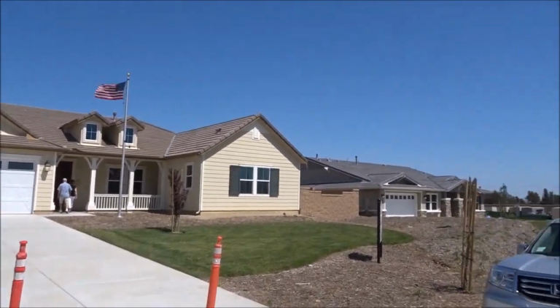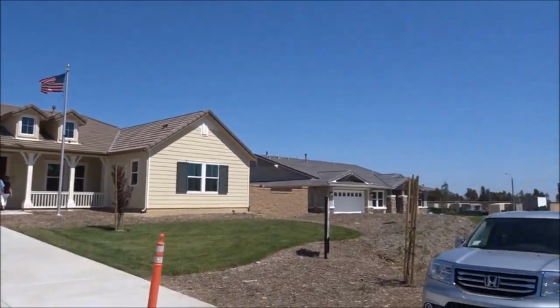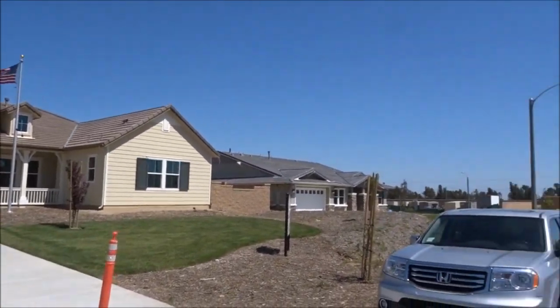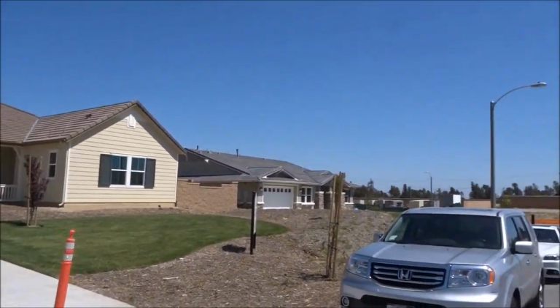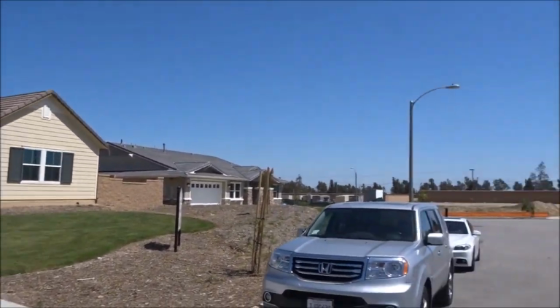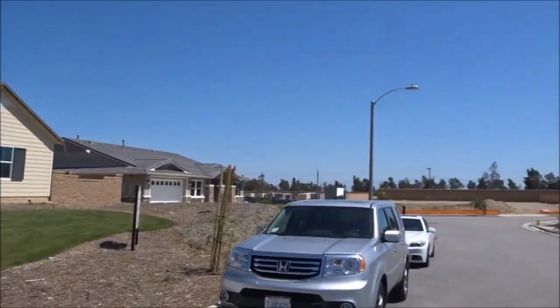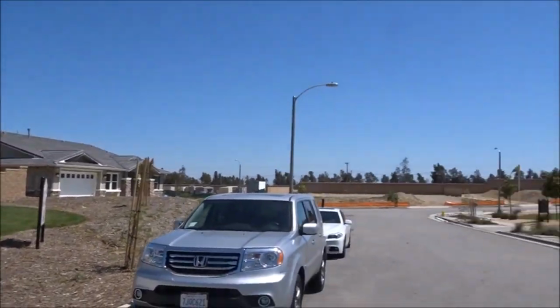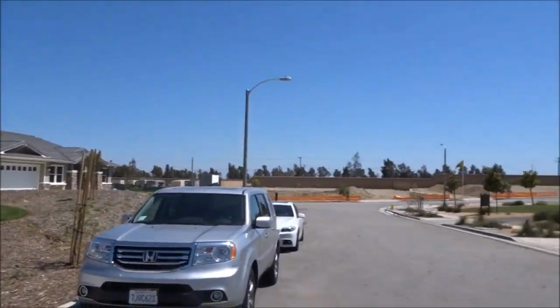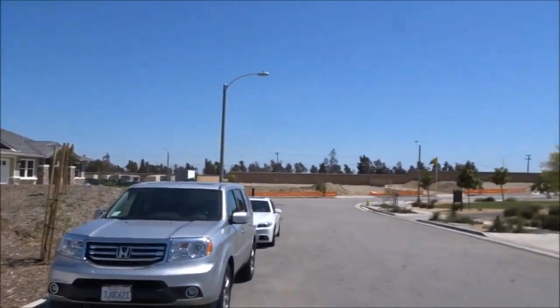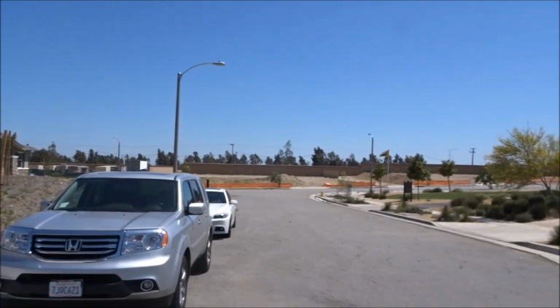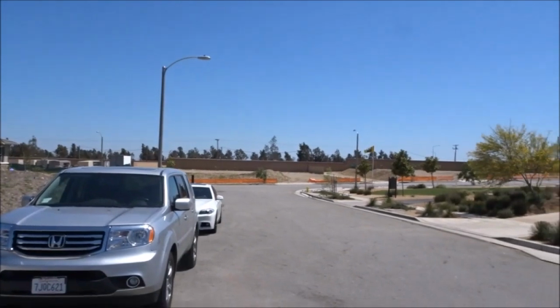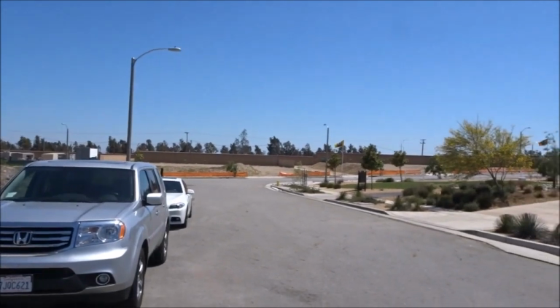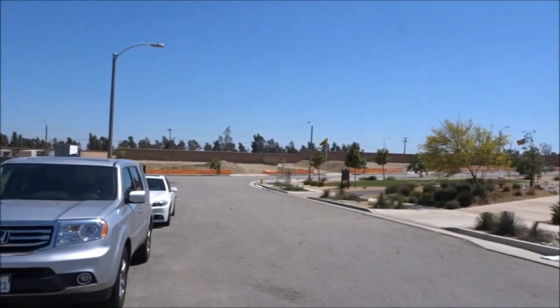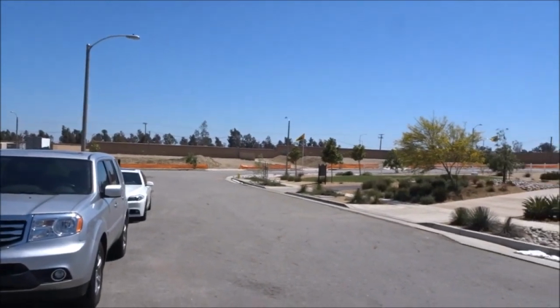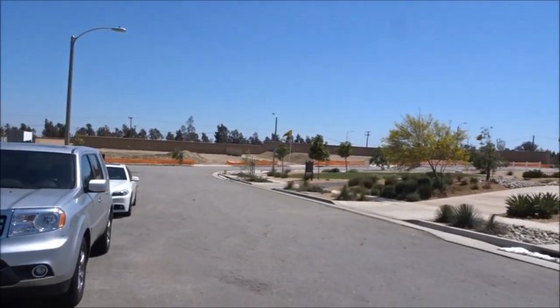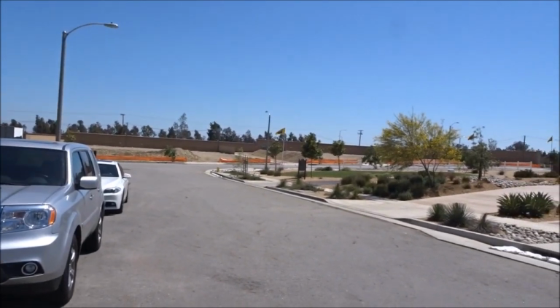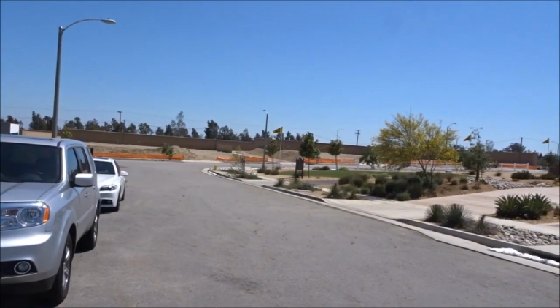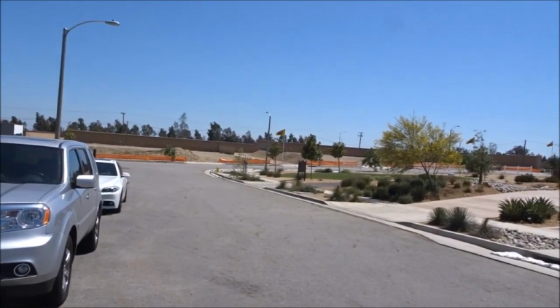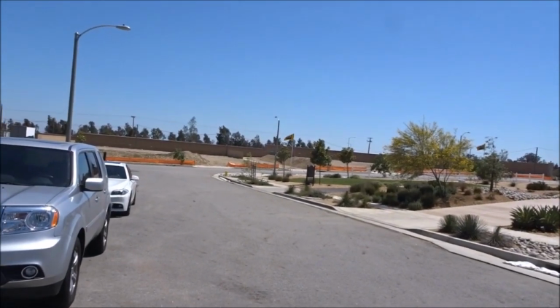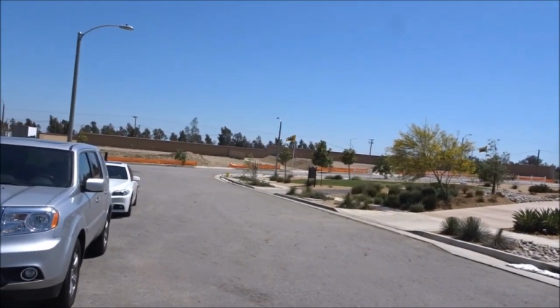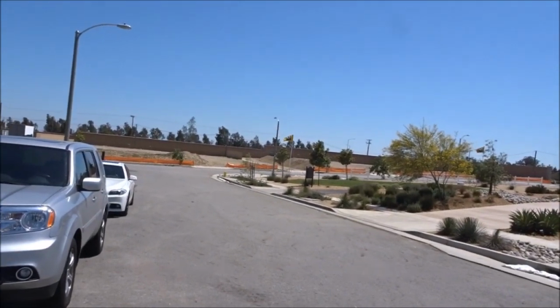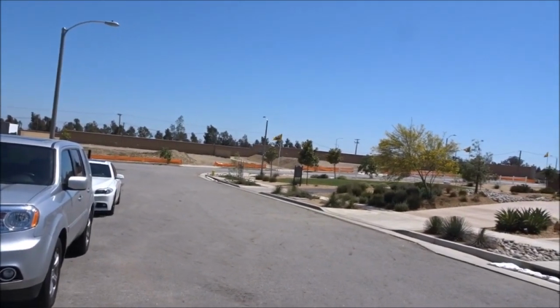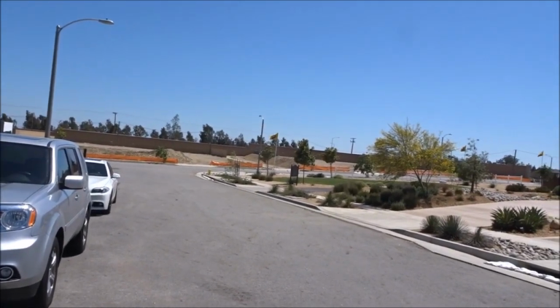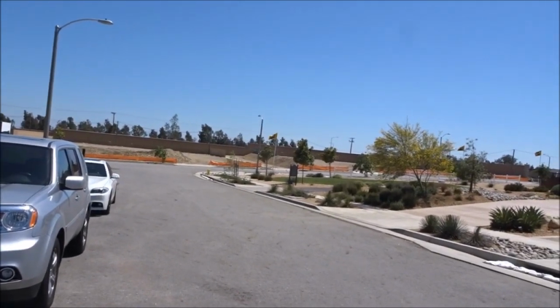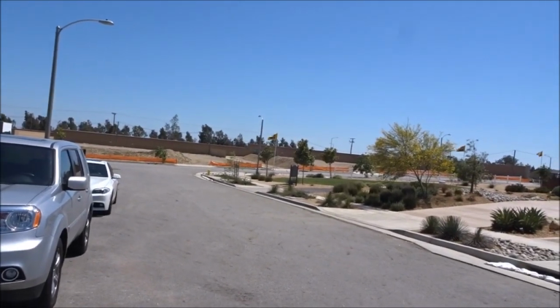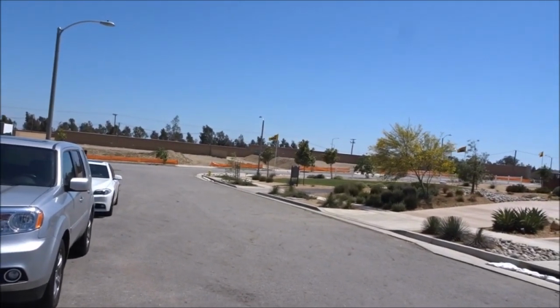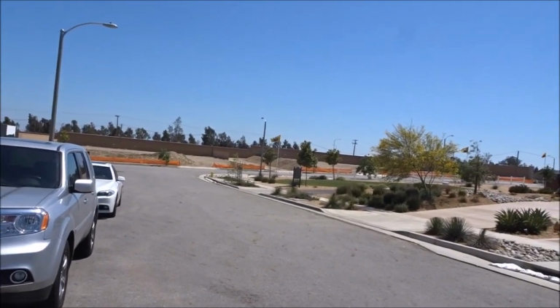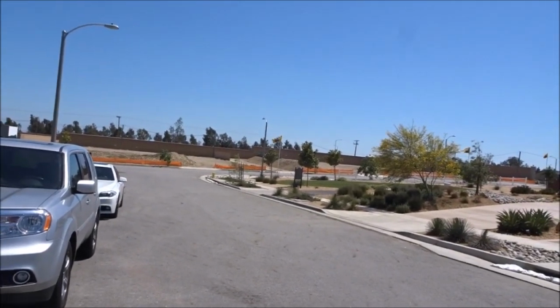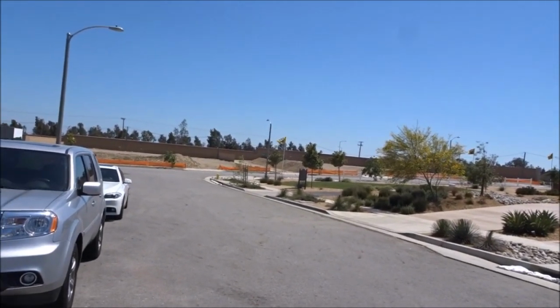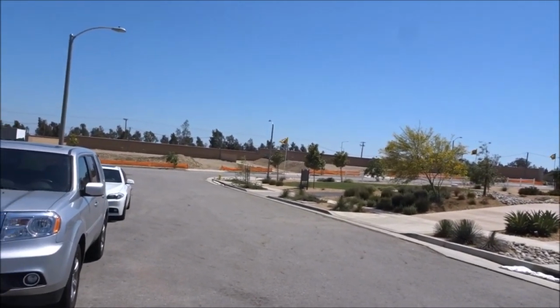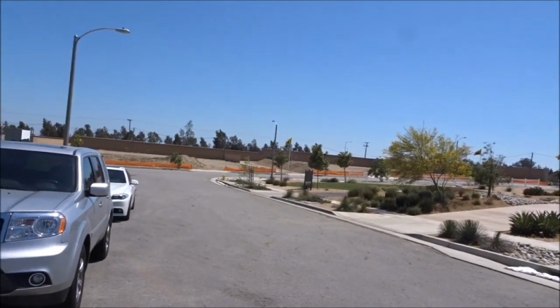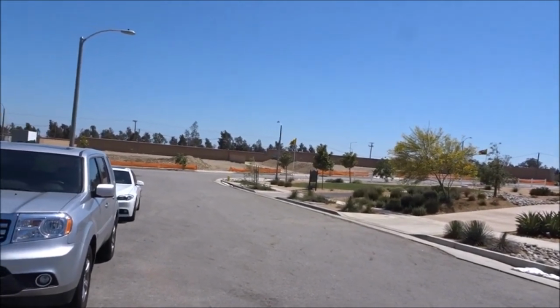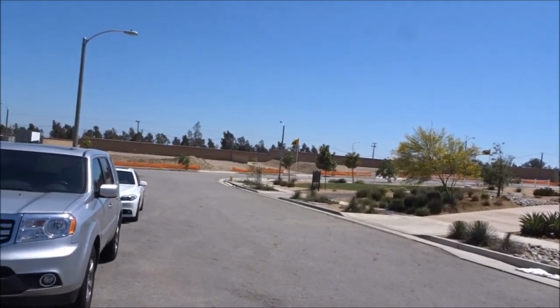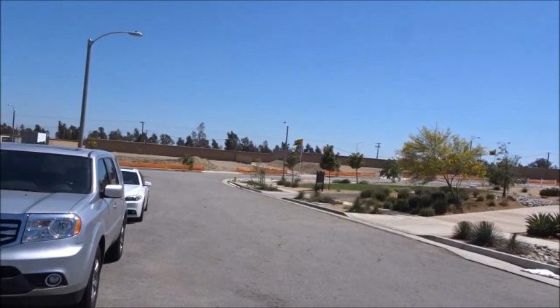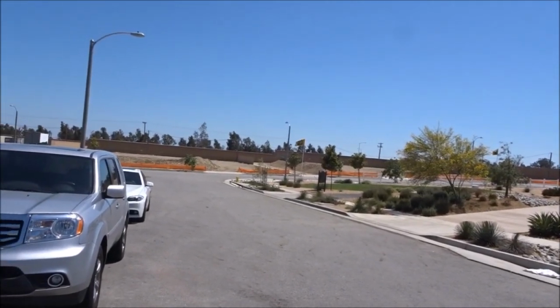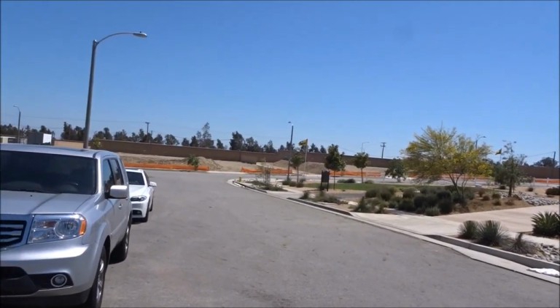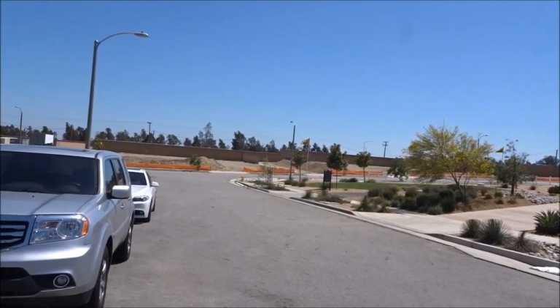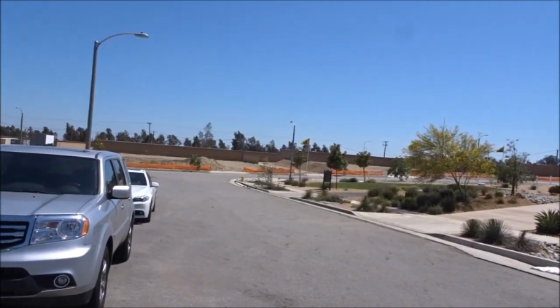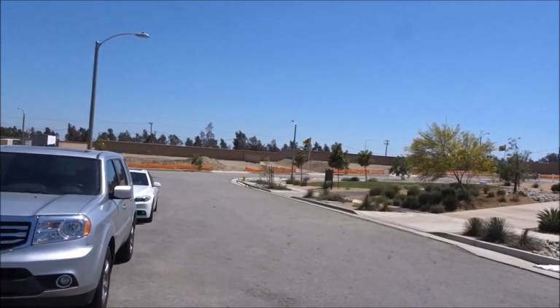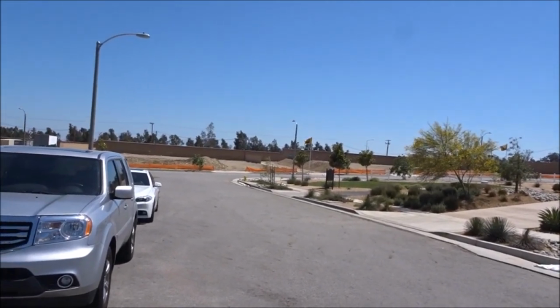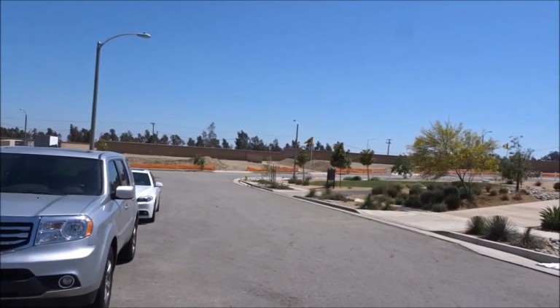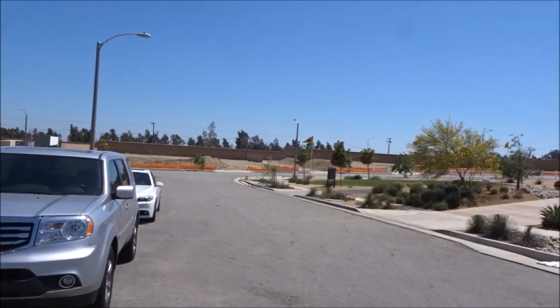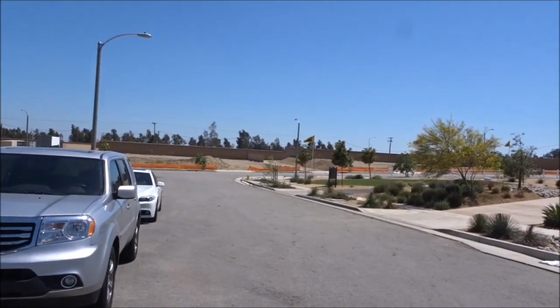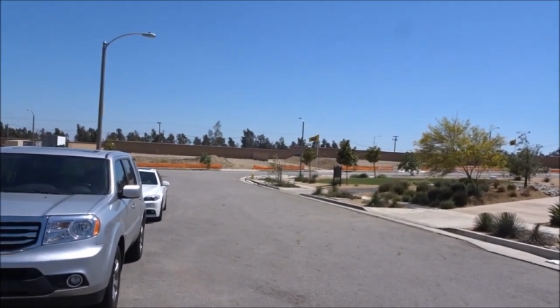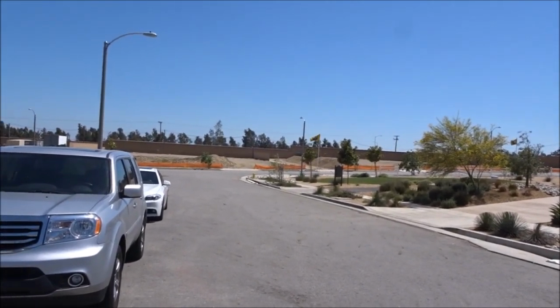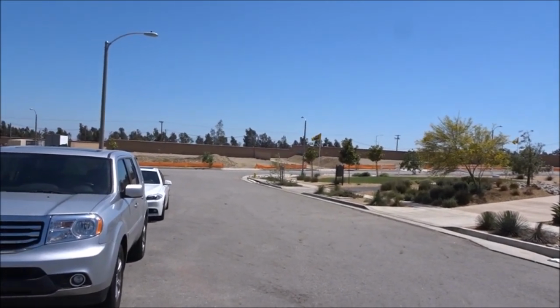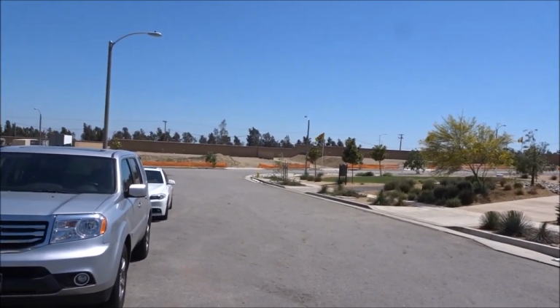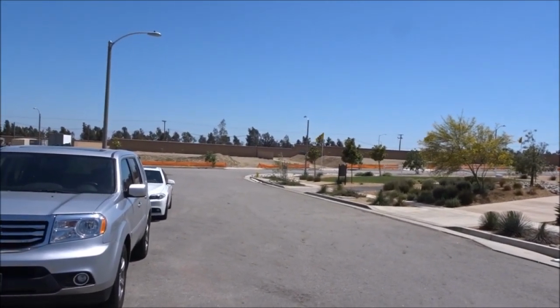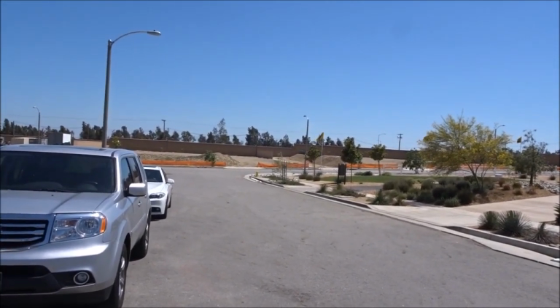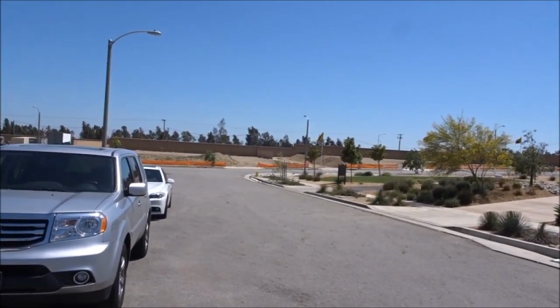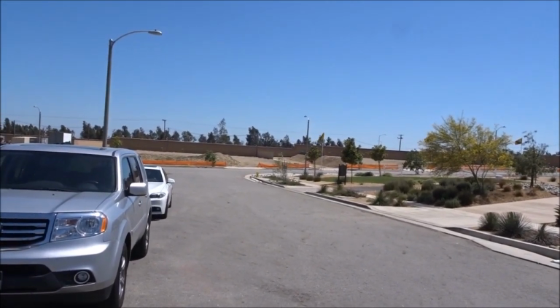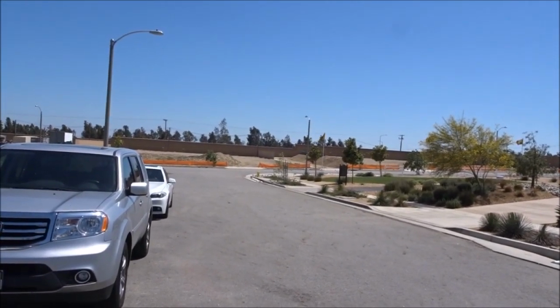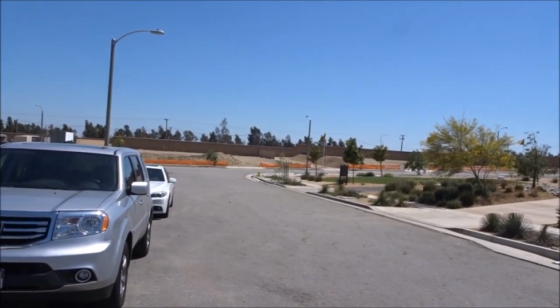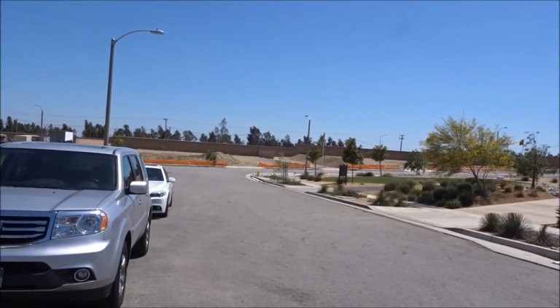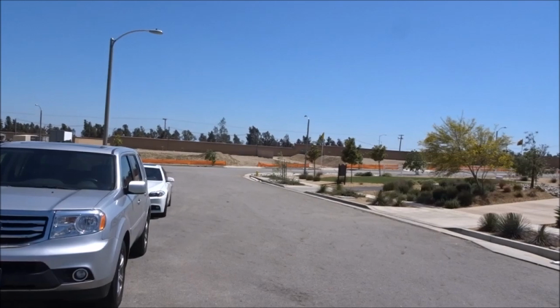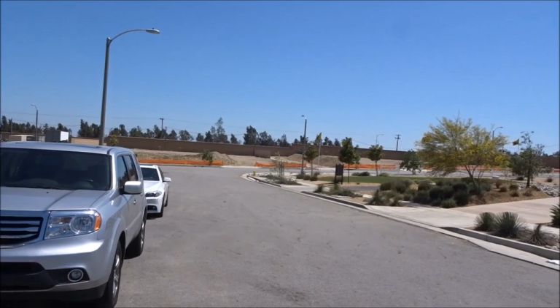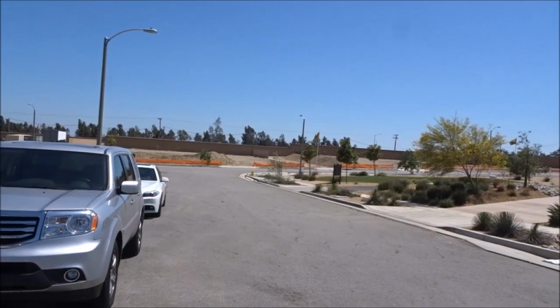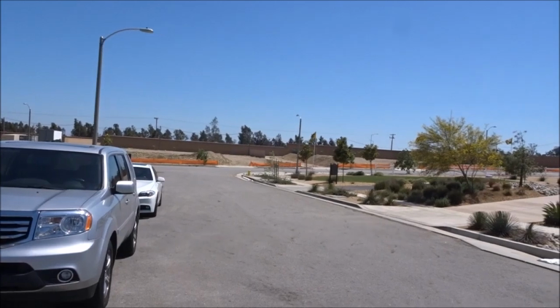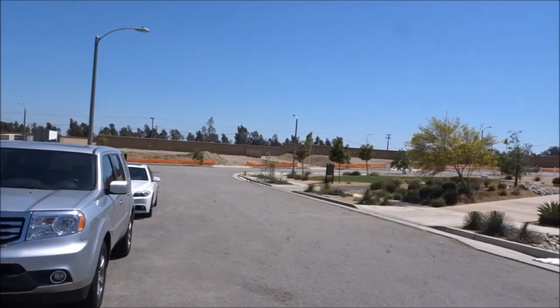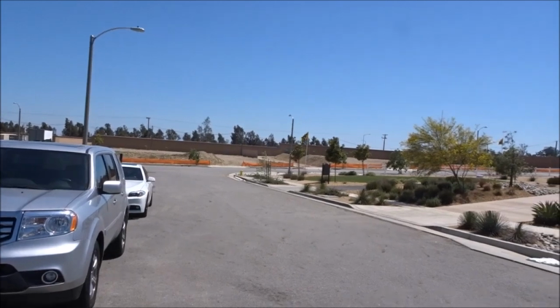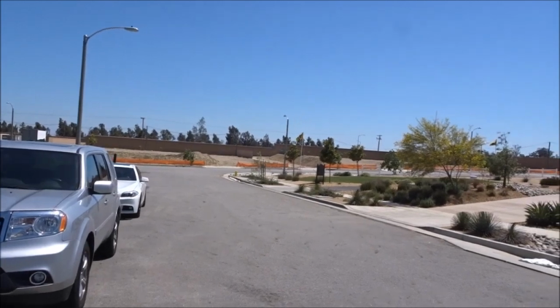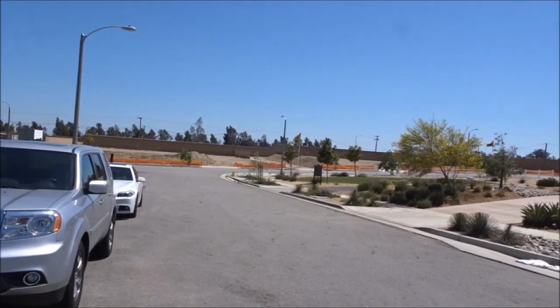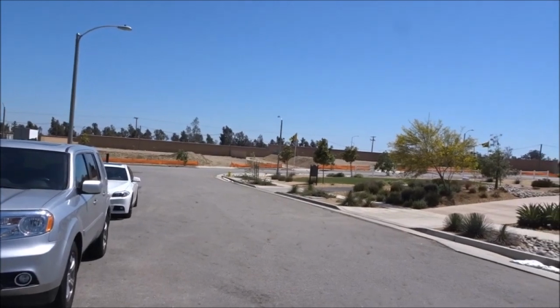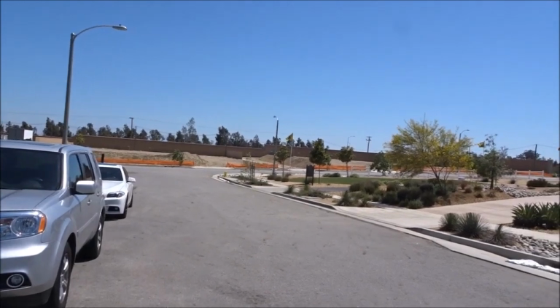And you can hear the freeway. On the freeway for a million dollars.